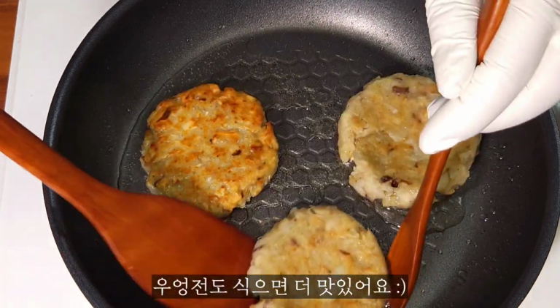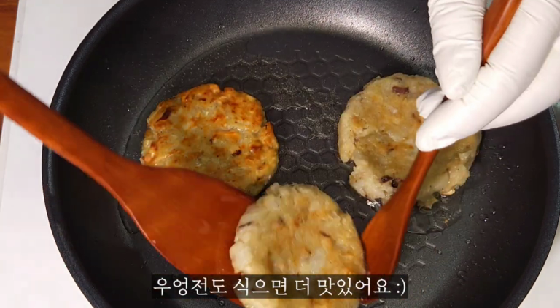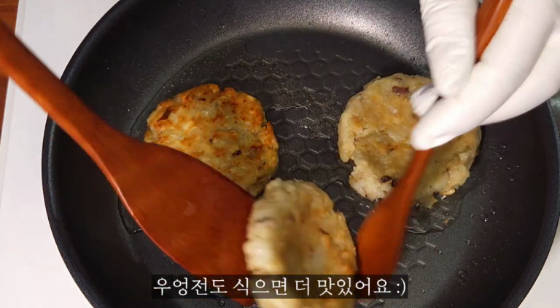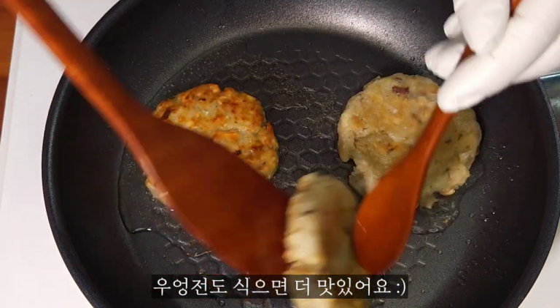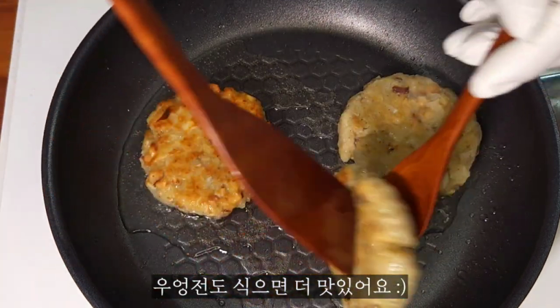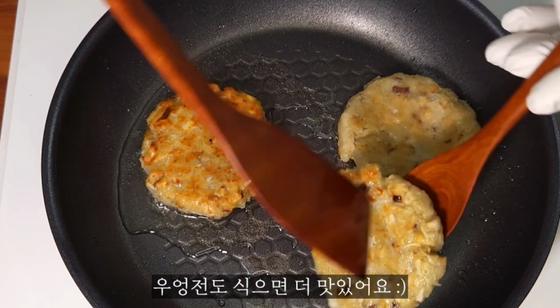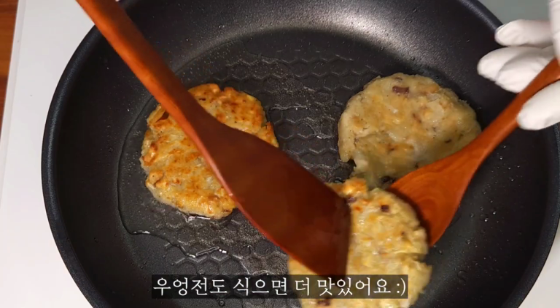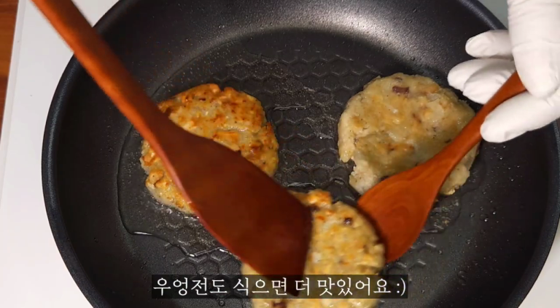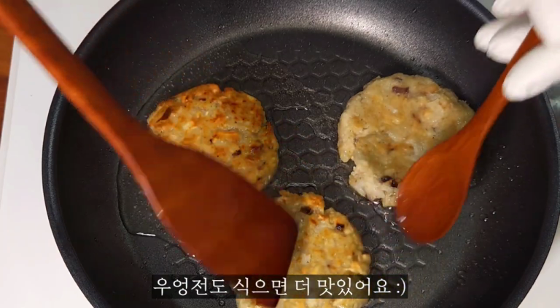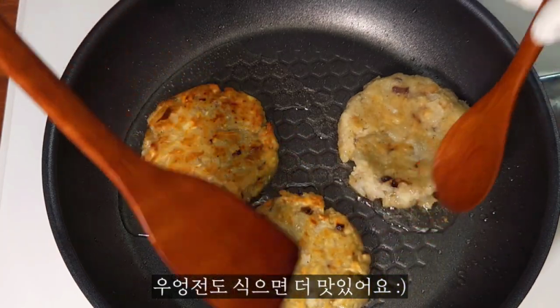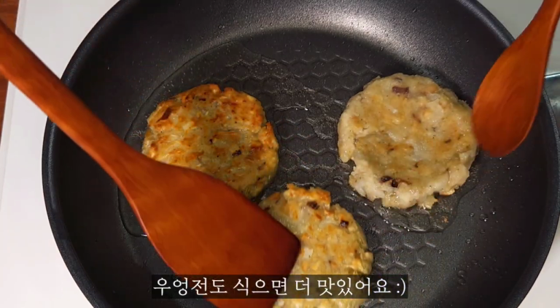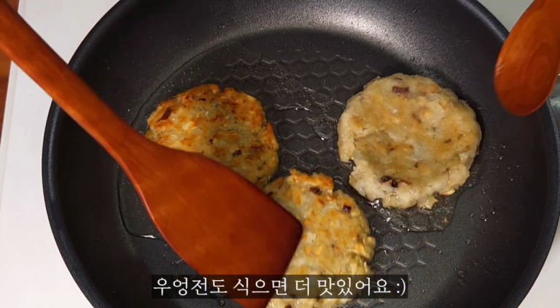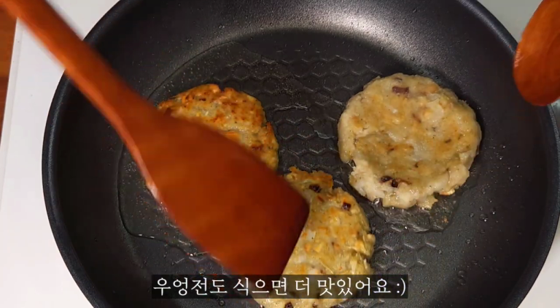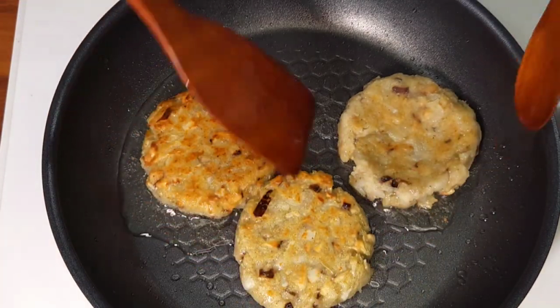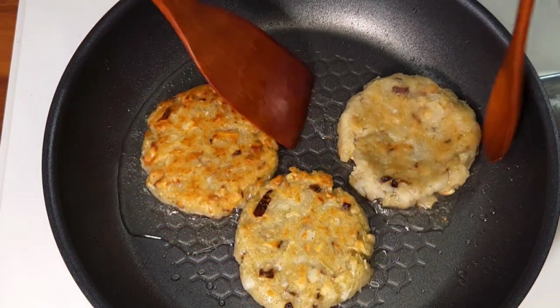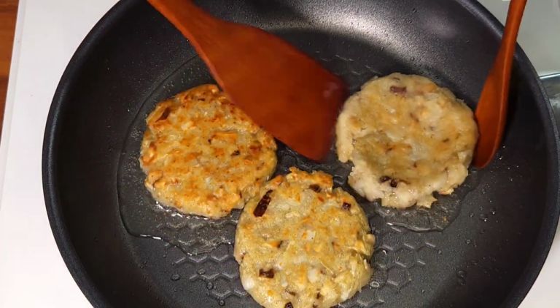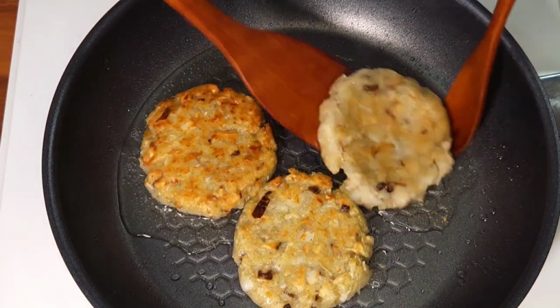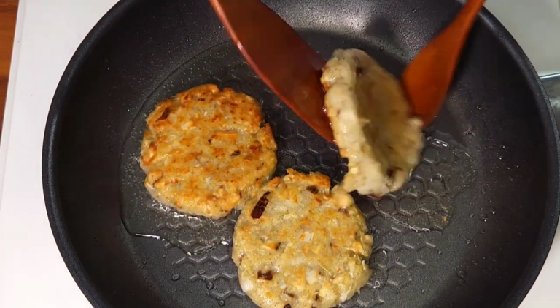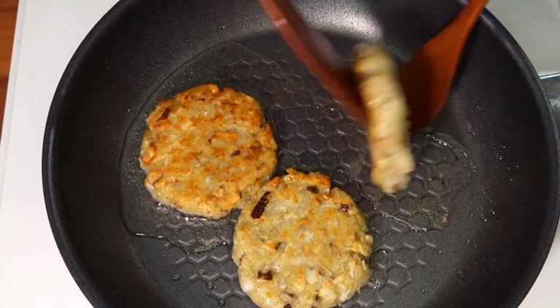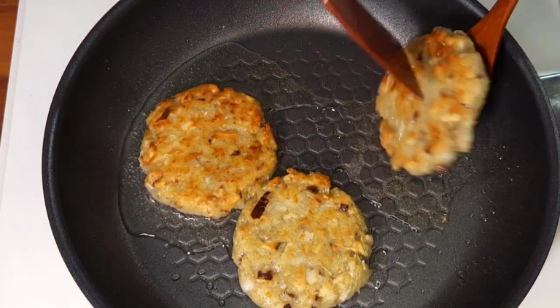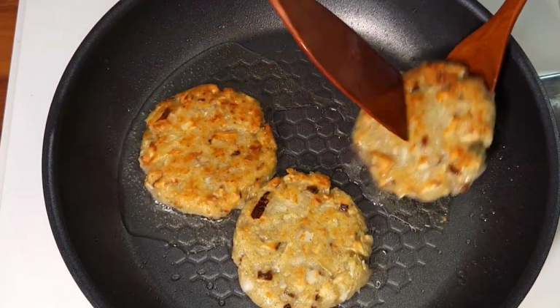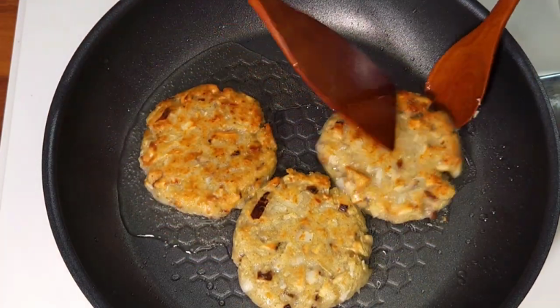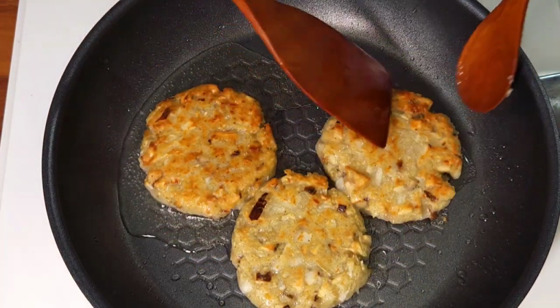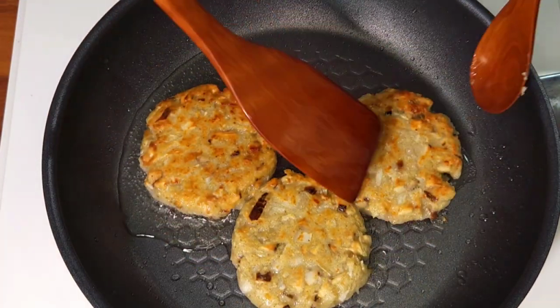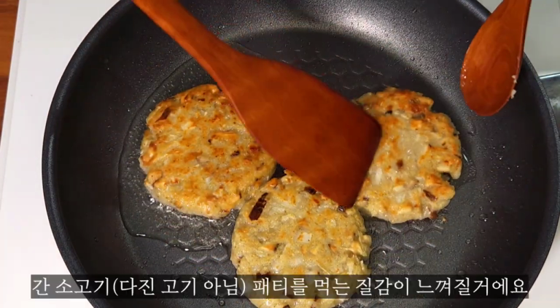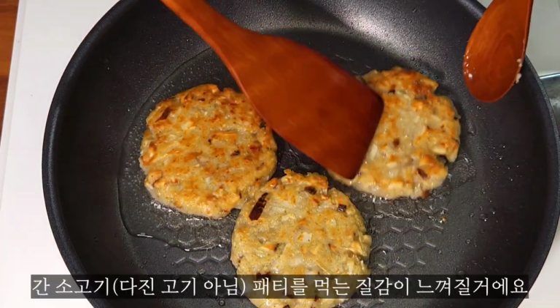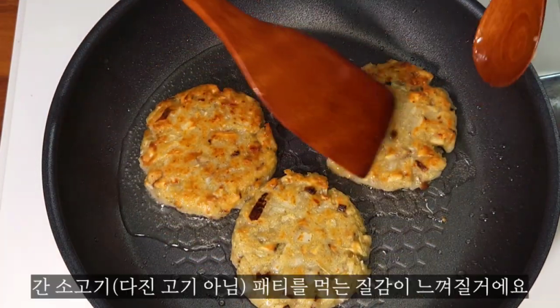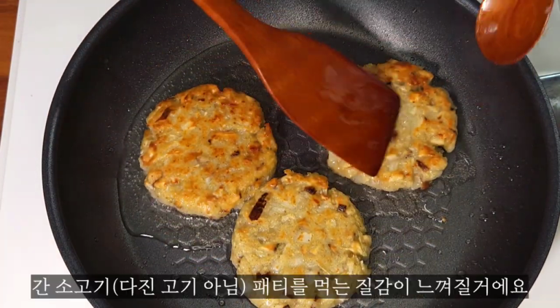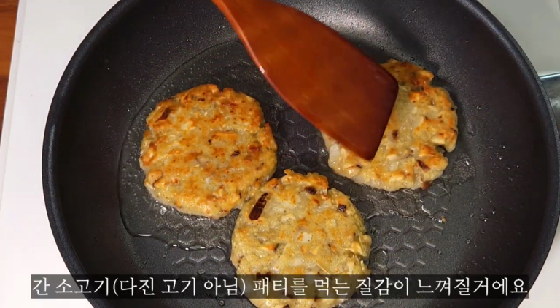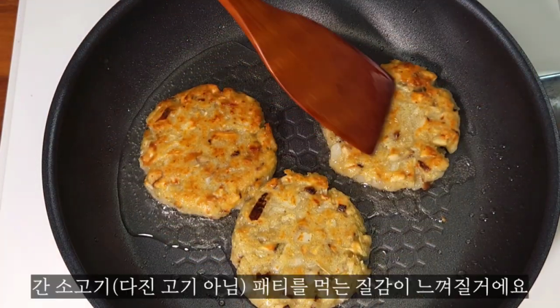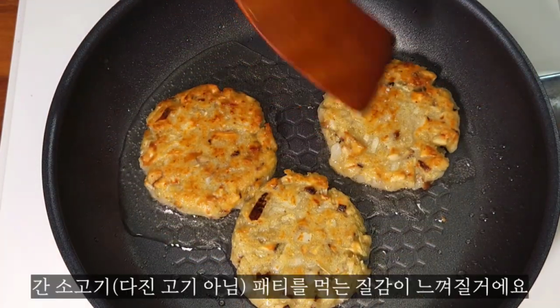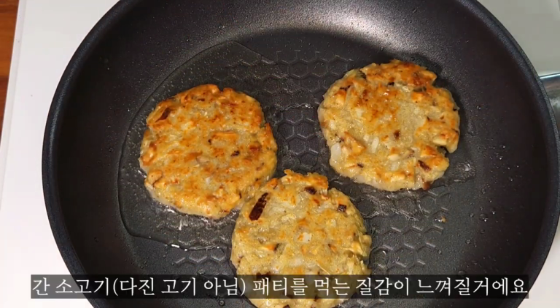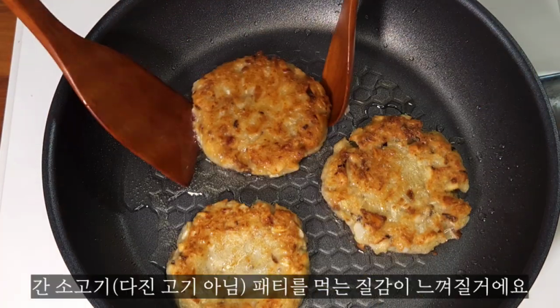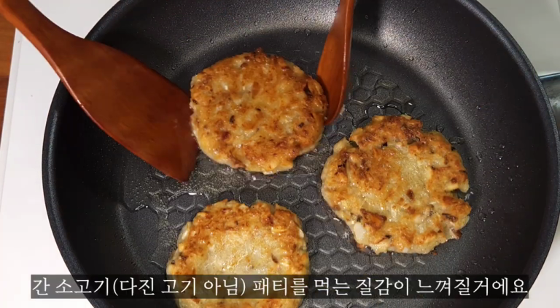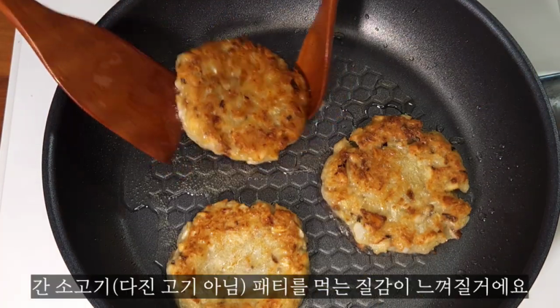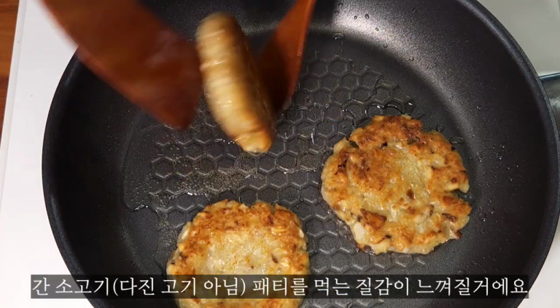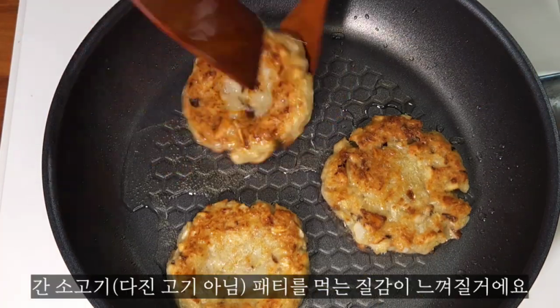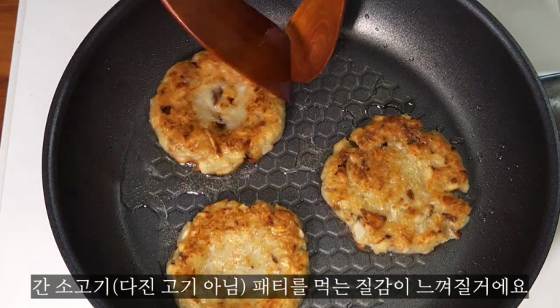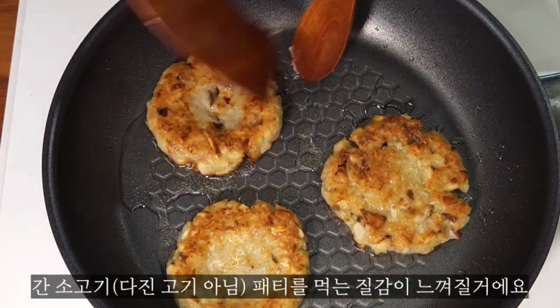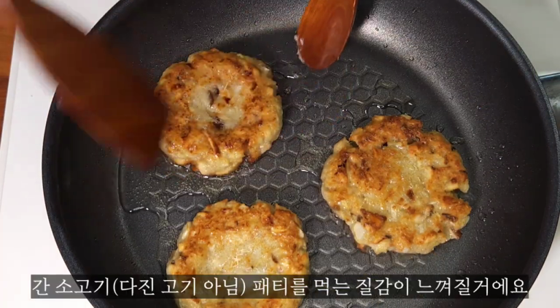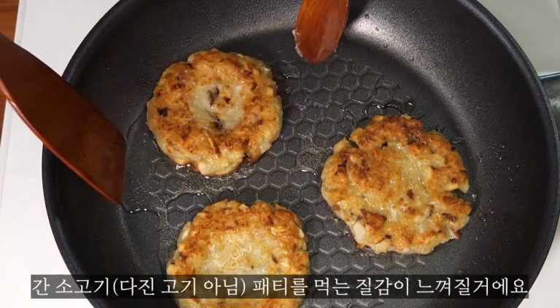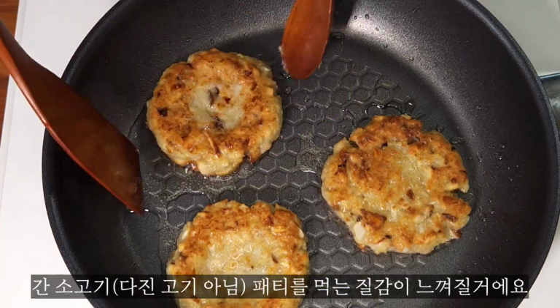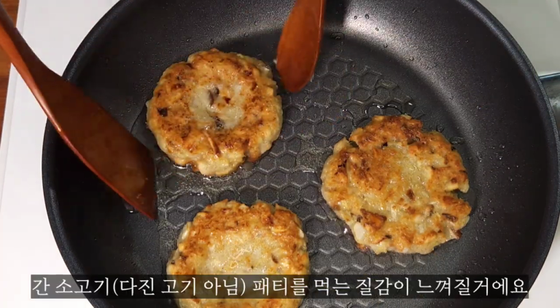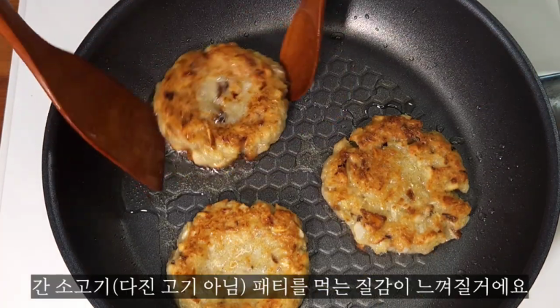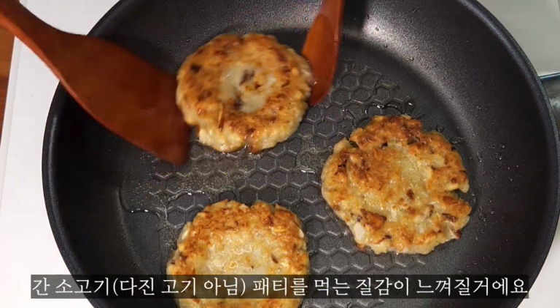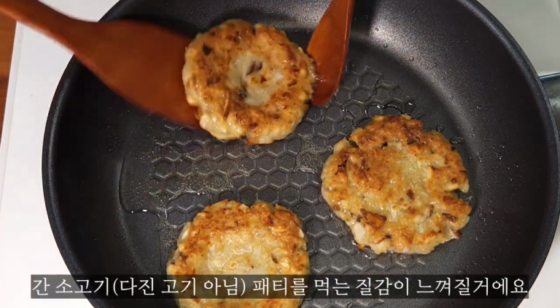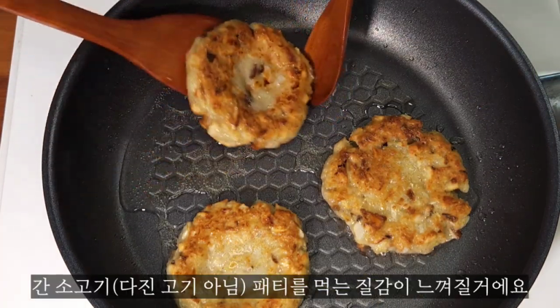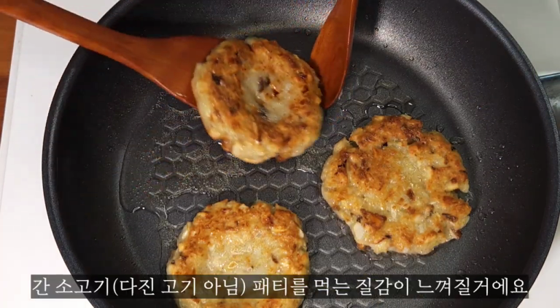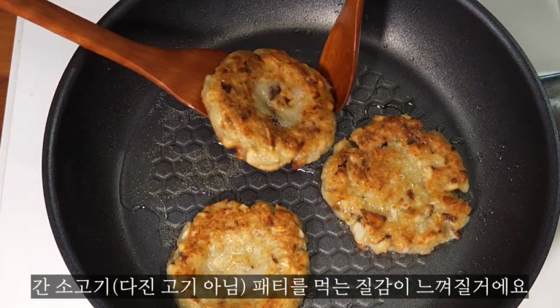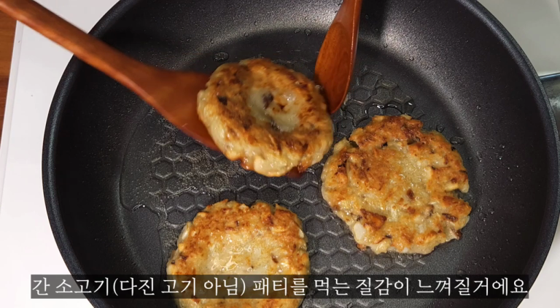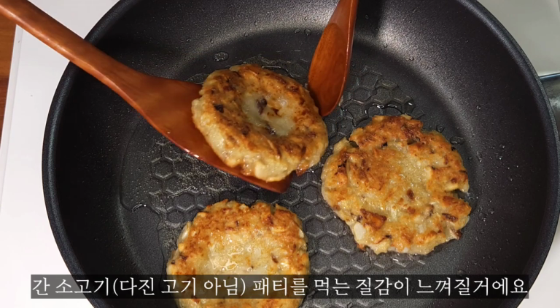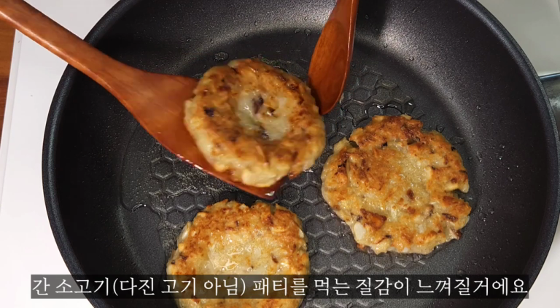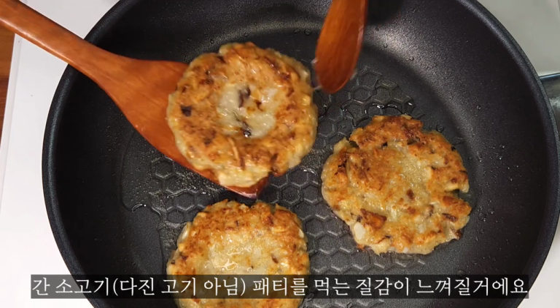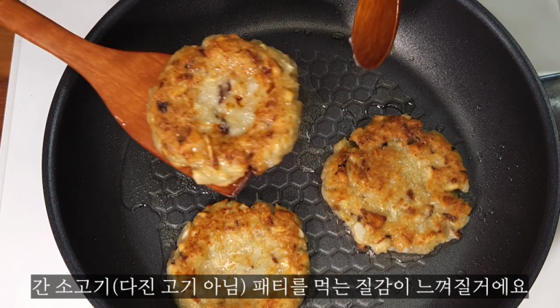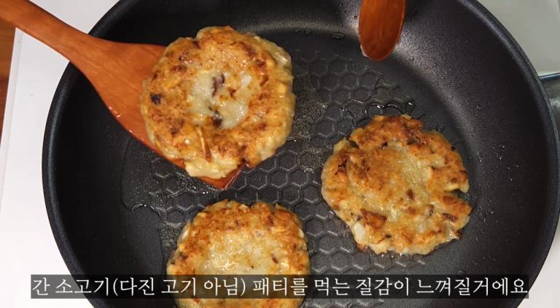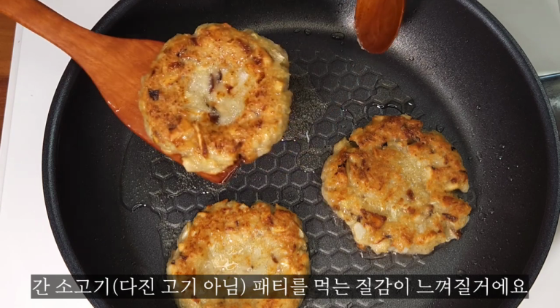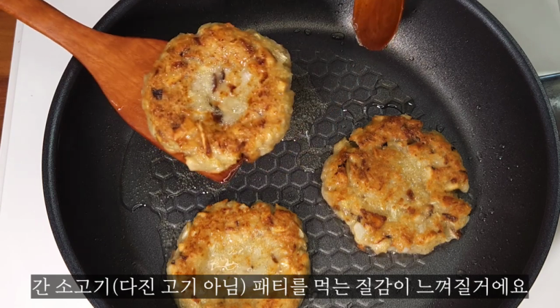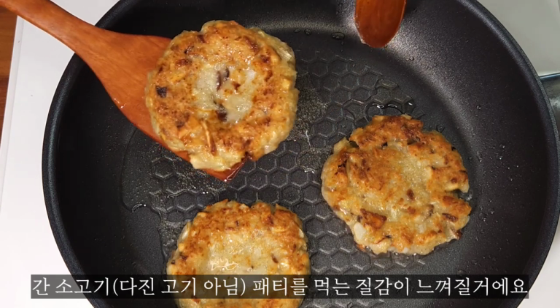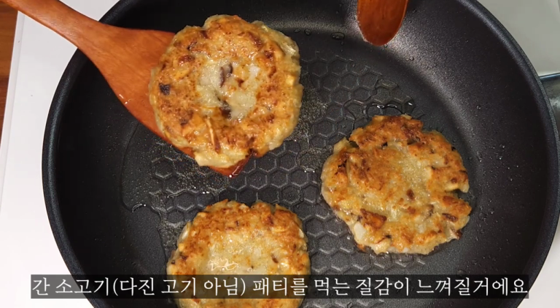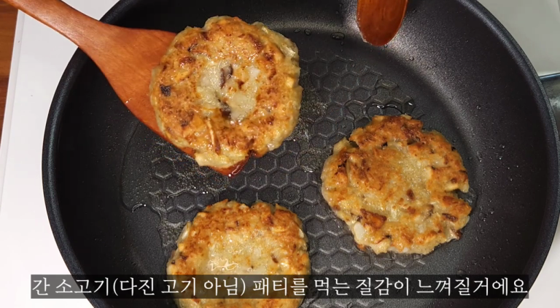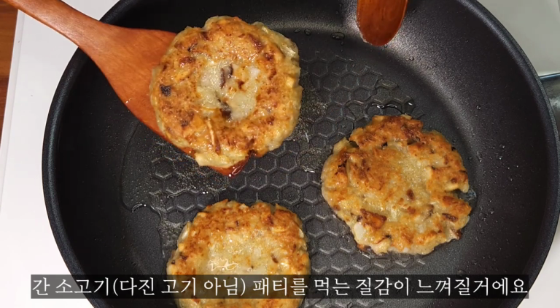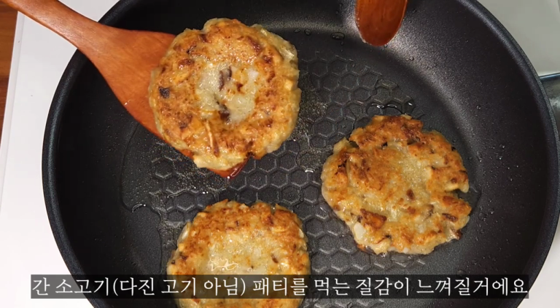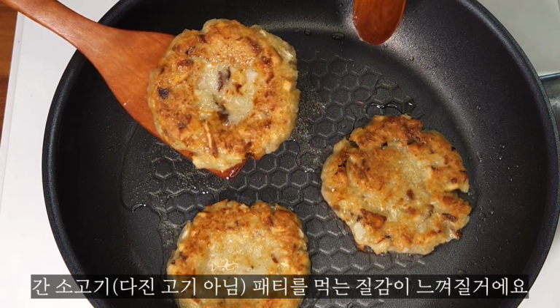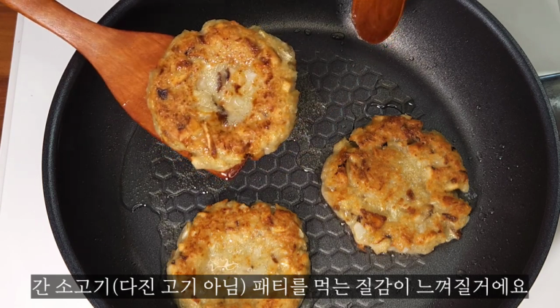The flour is so soft. It's so good. I'll pour it in the pot. Let's go.